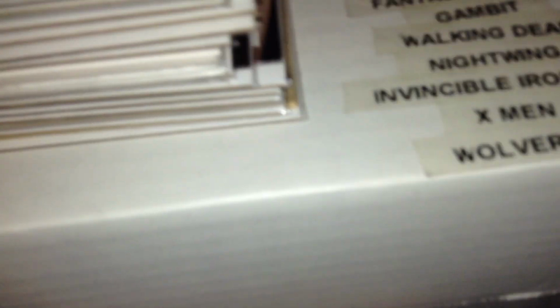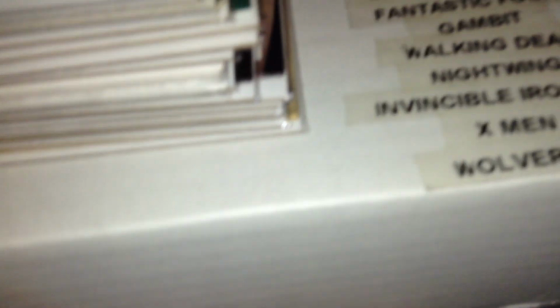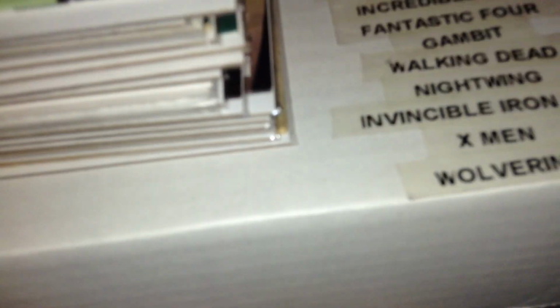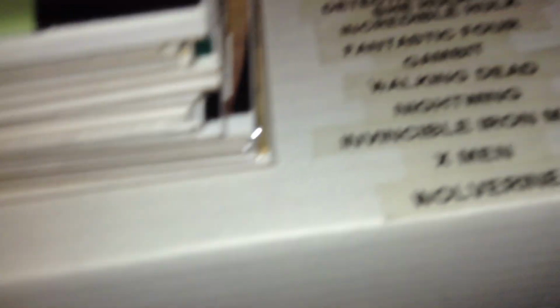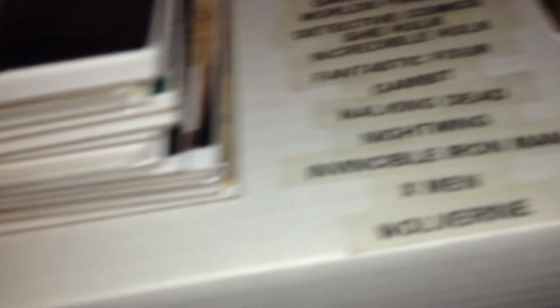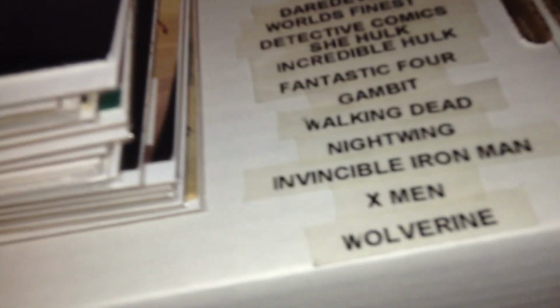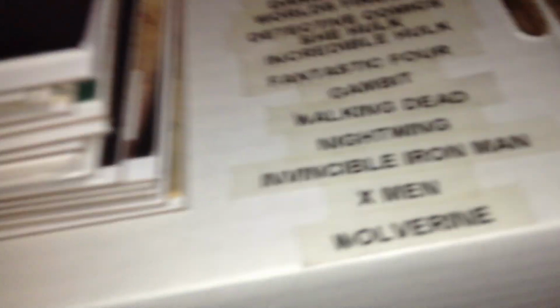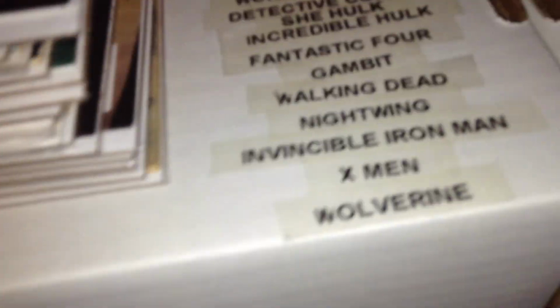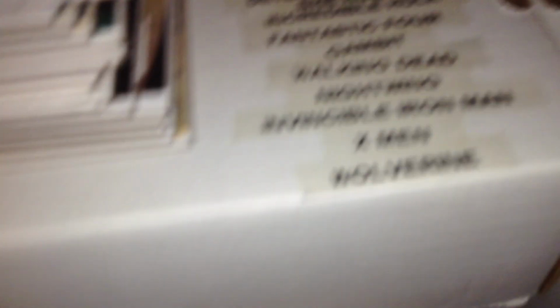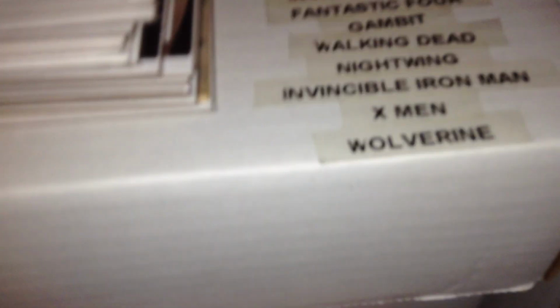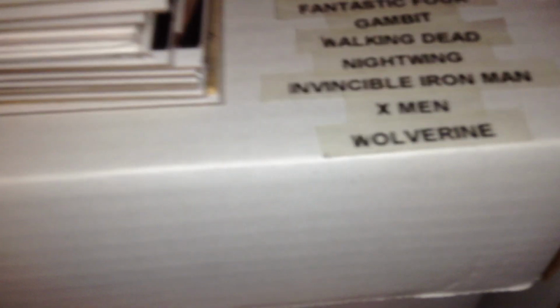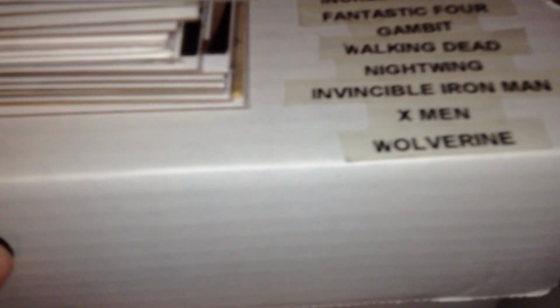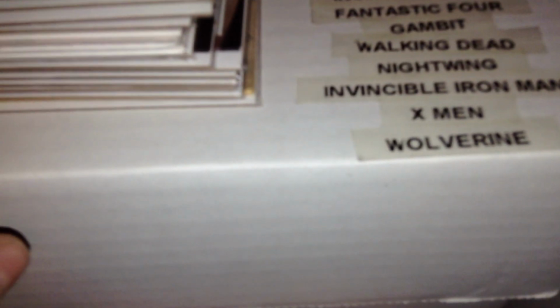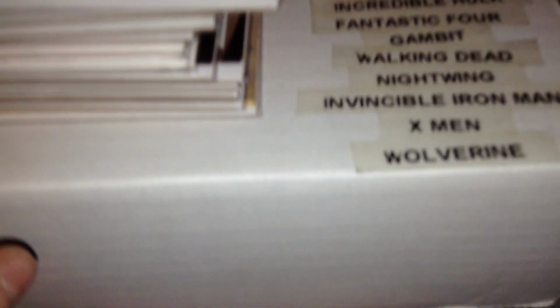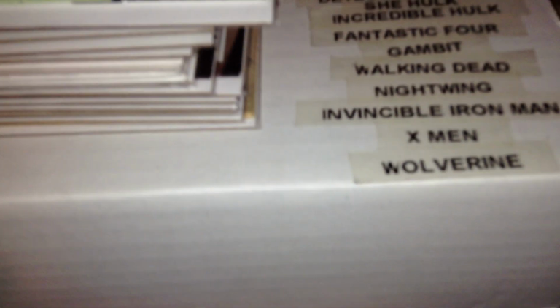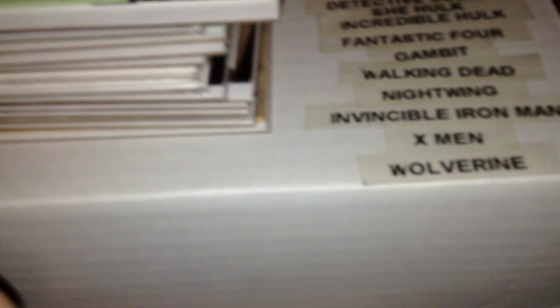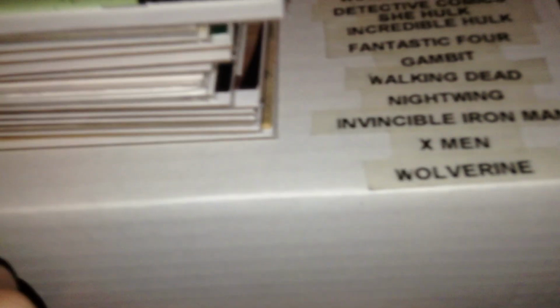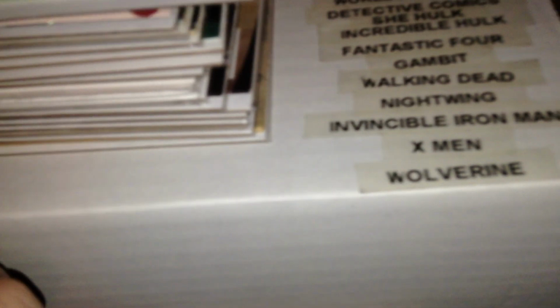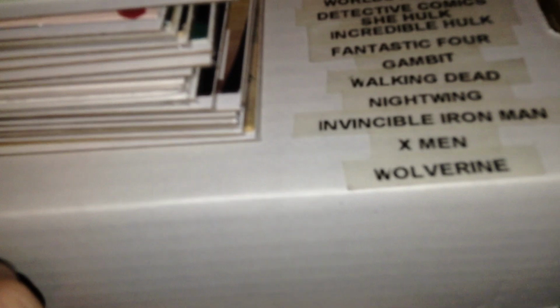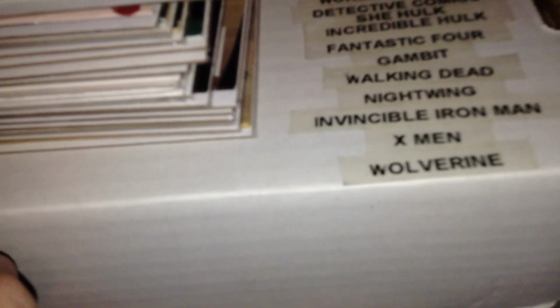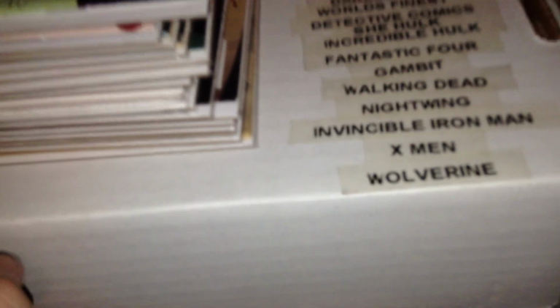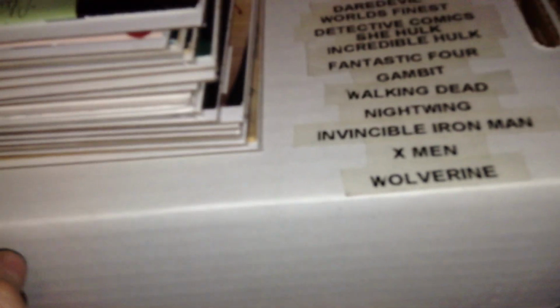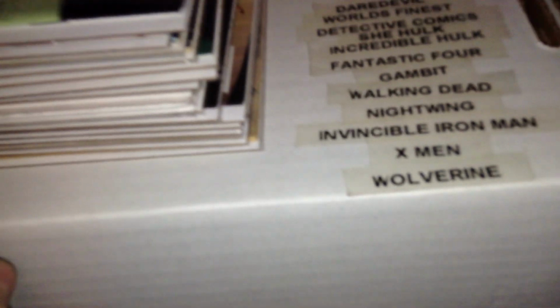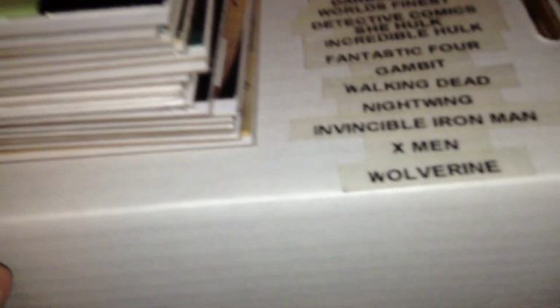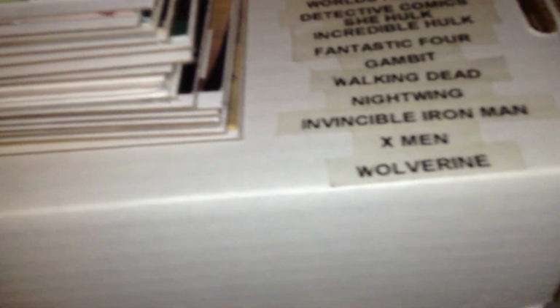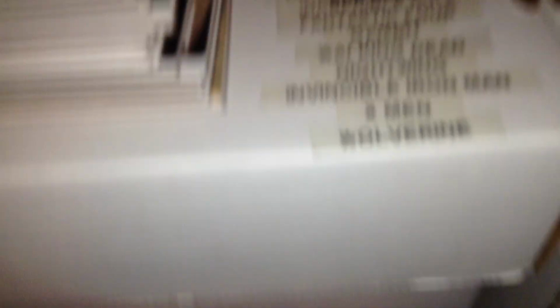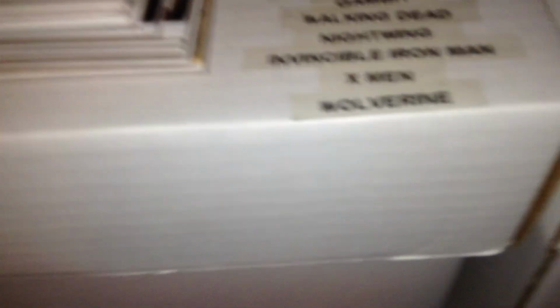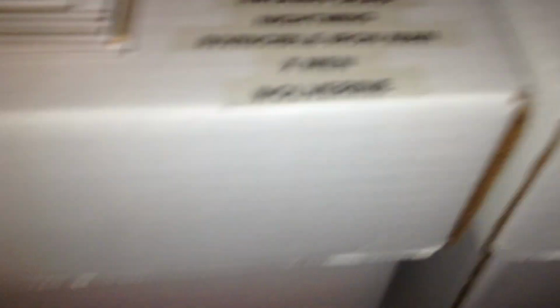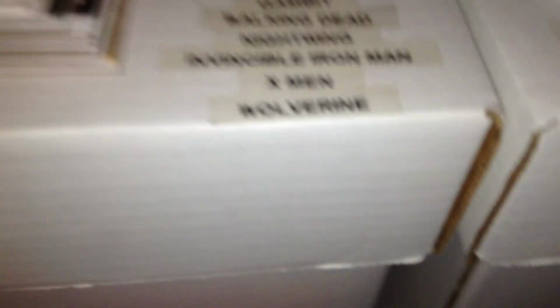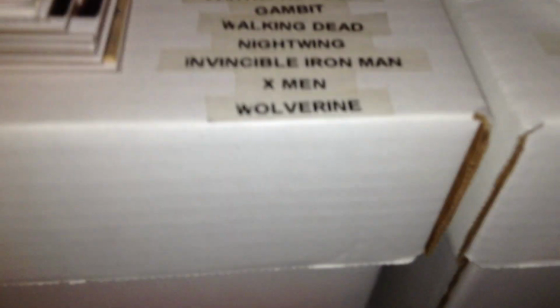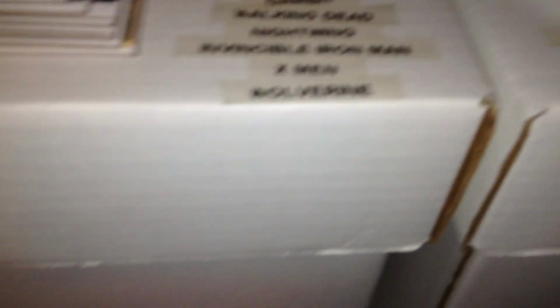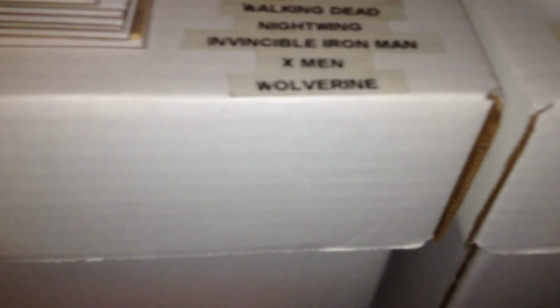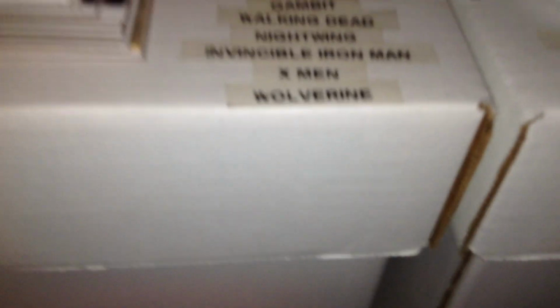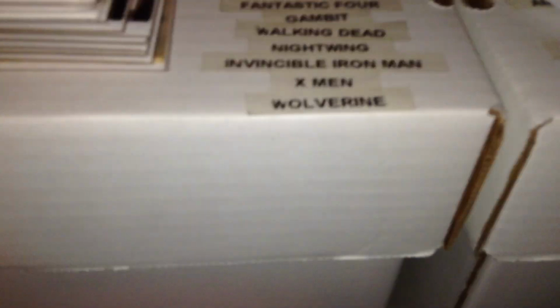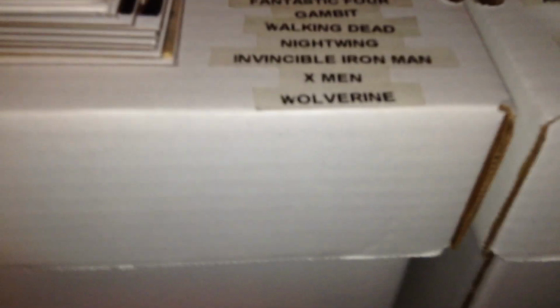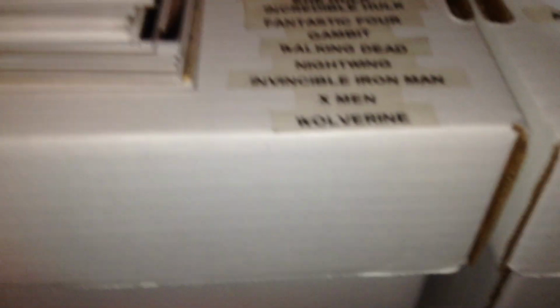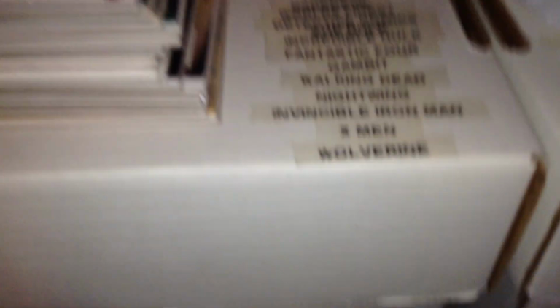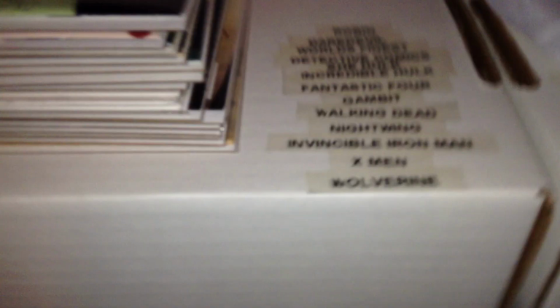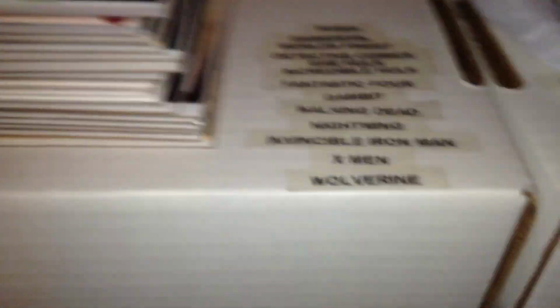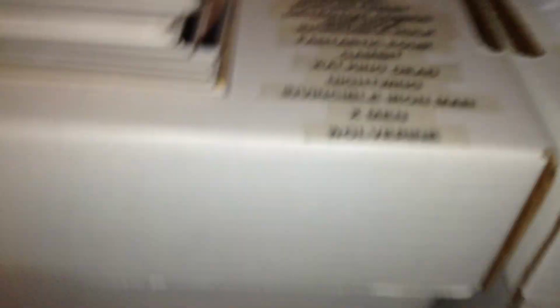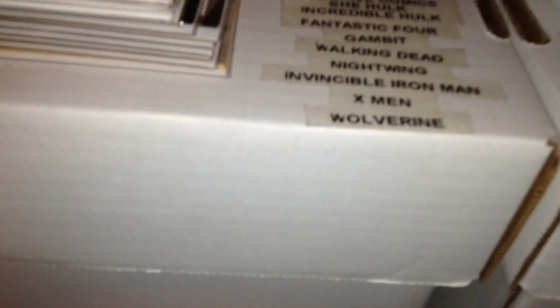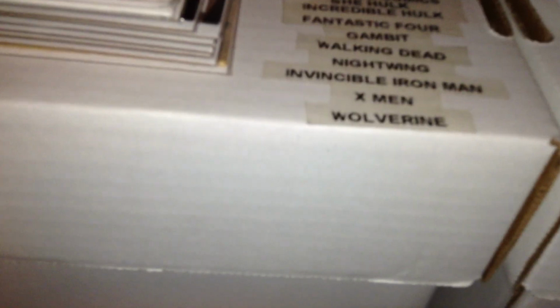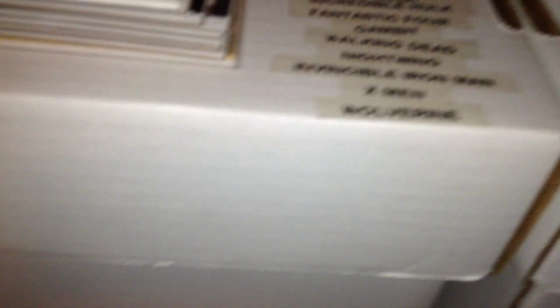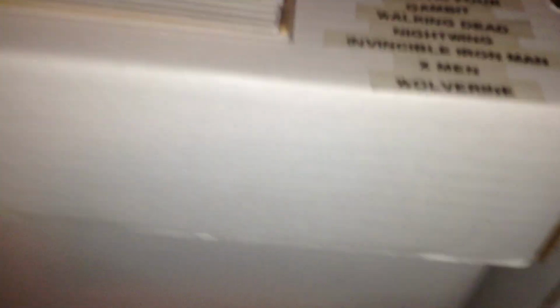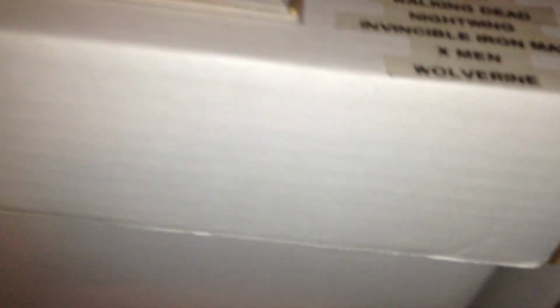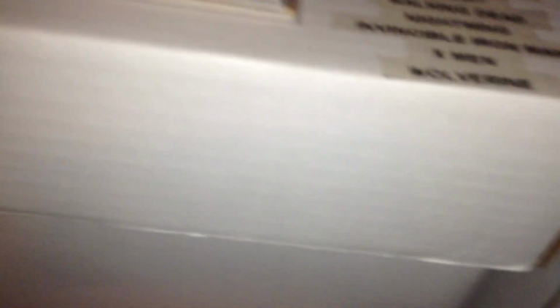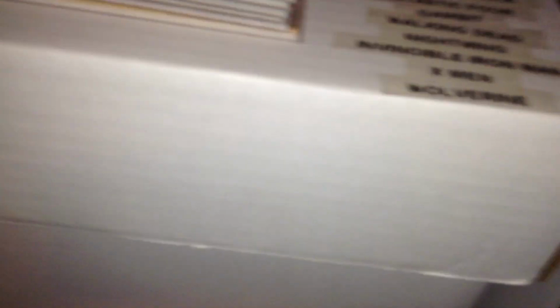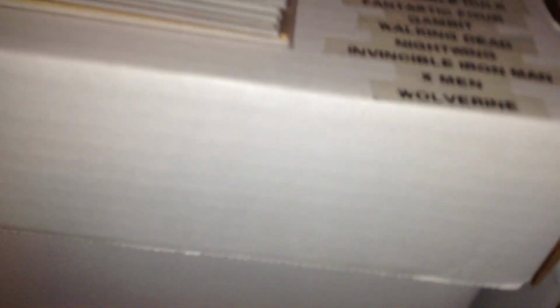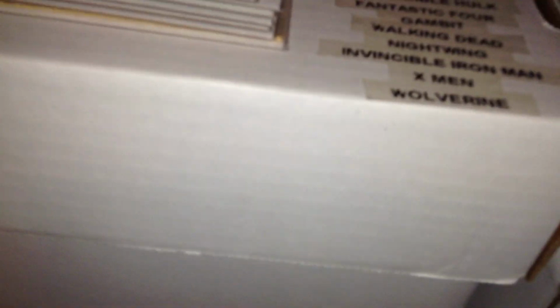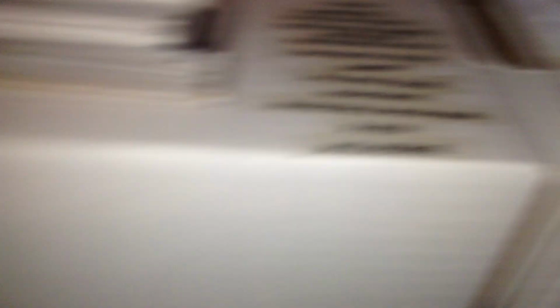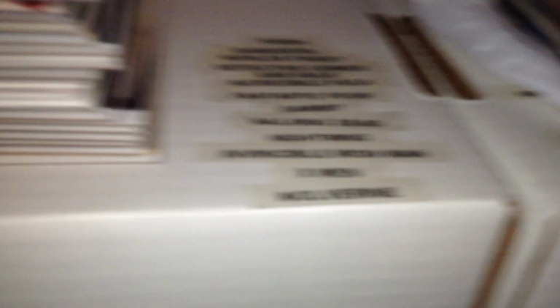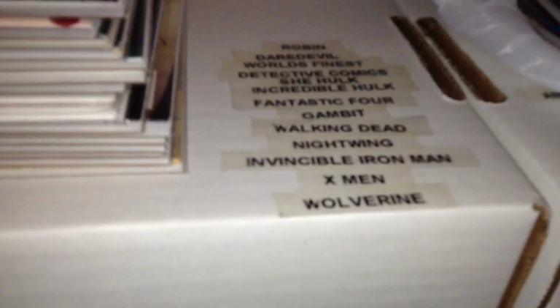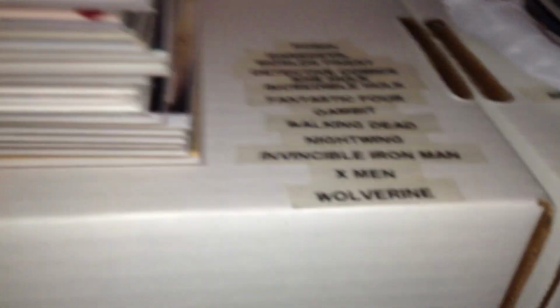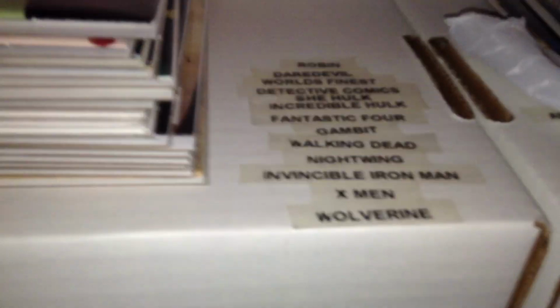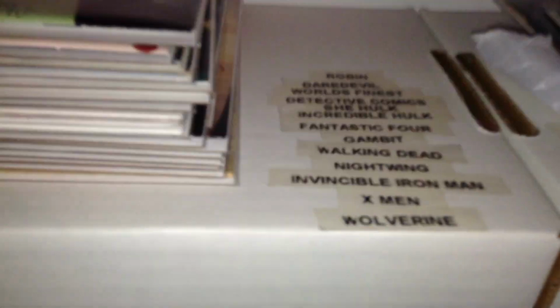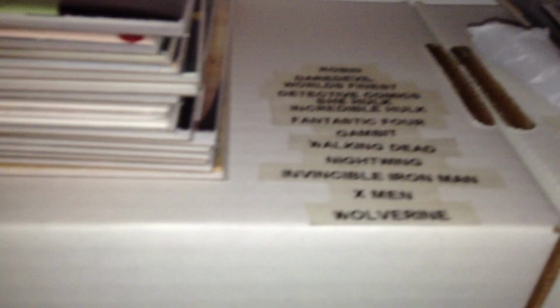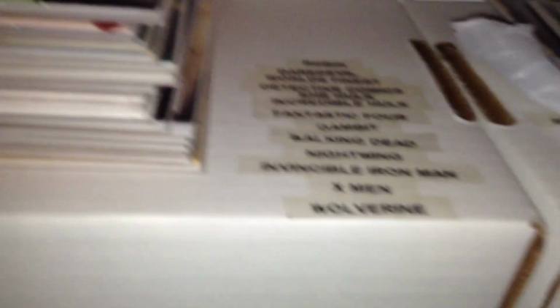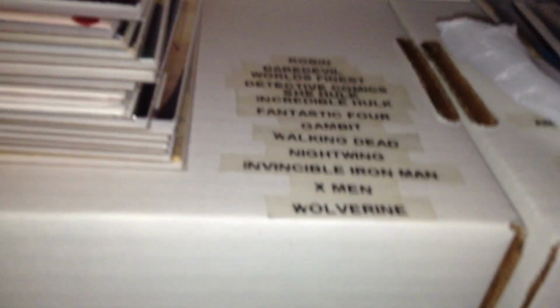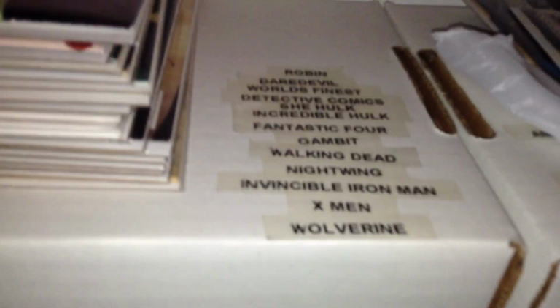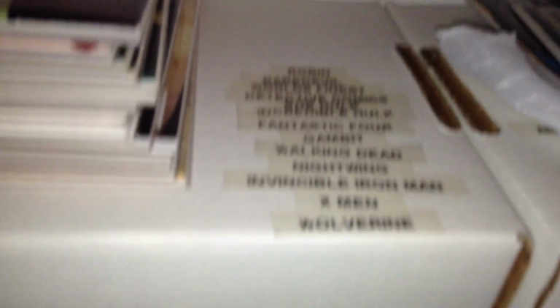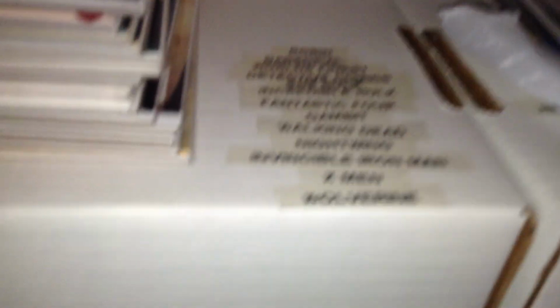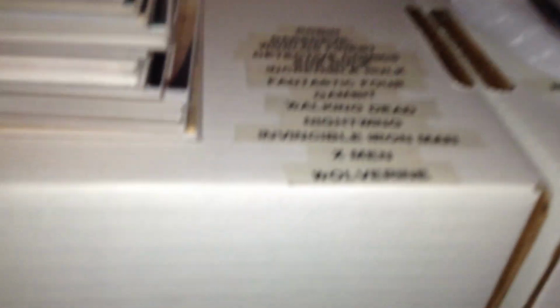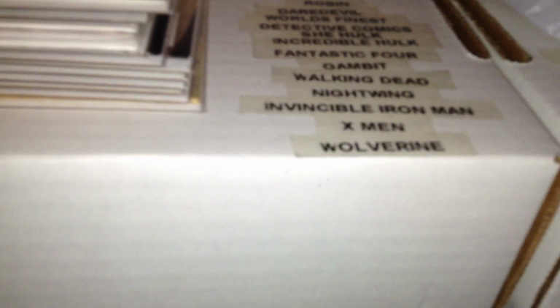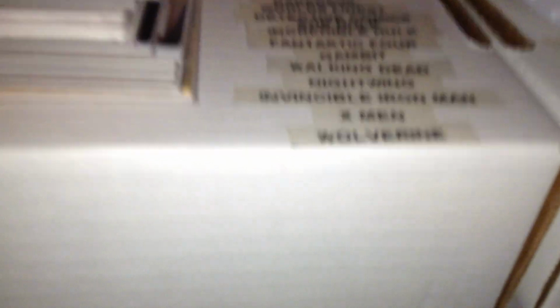Really, guys, any back issues before '98 — if you can get me anything before '98, I'll be happy to do a trade with you.